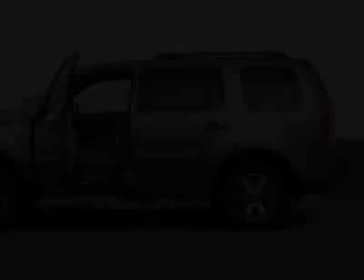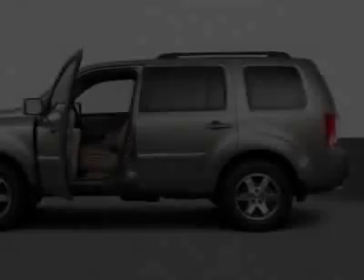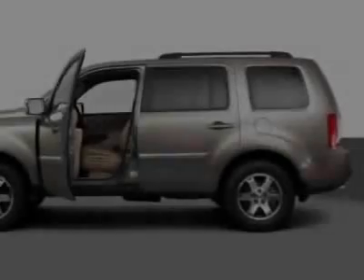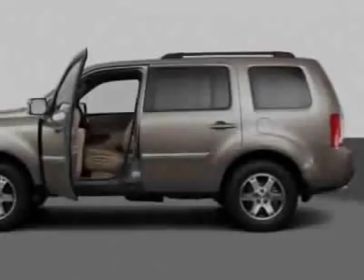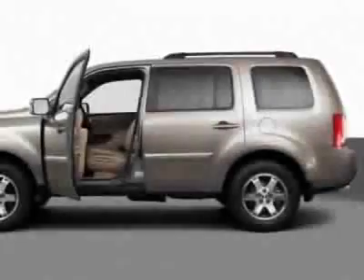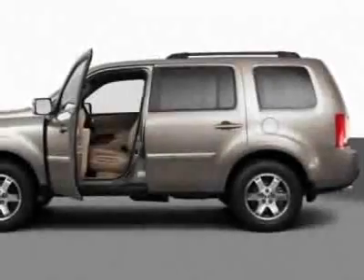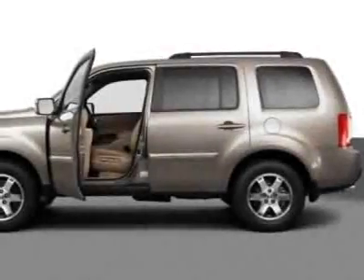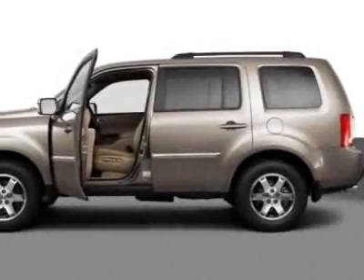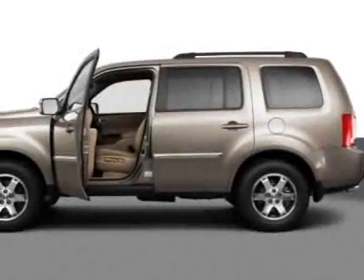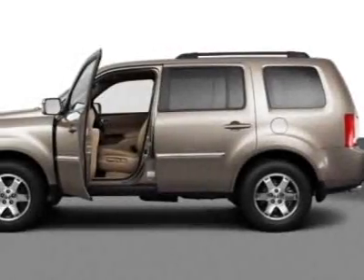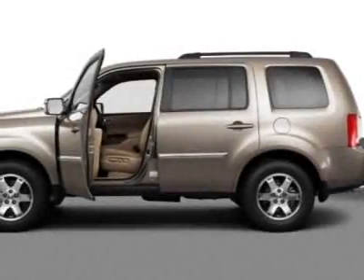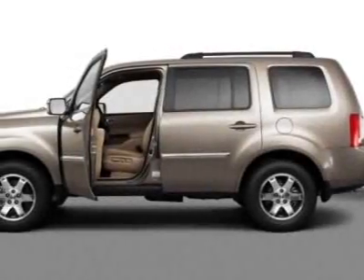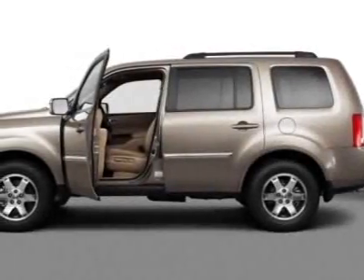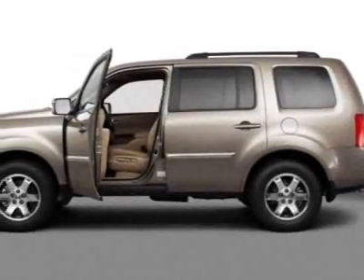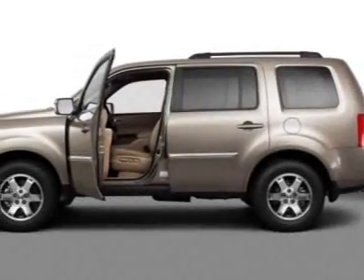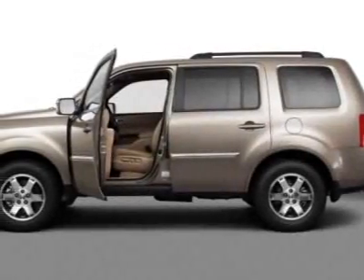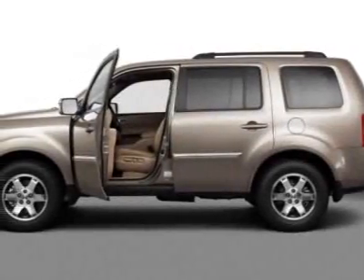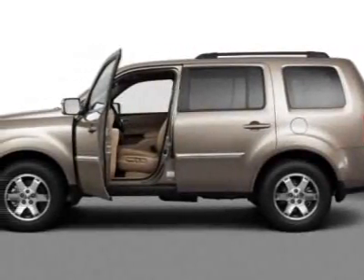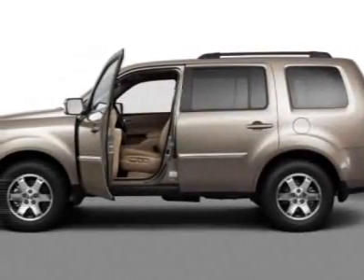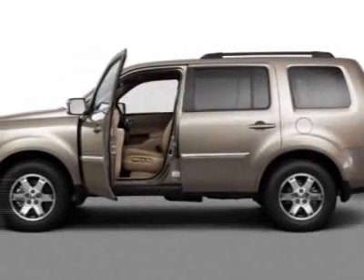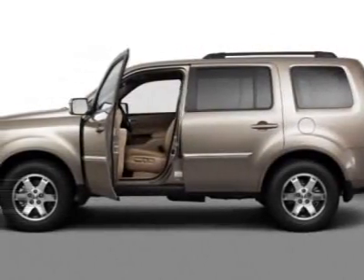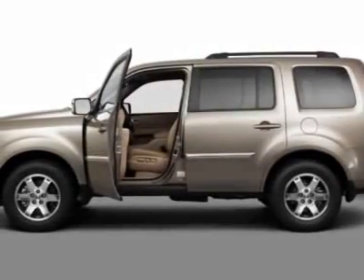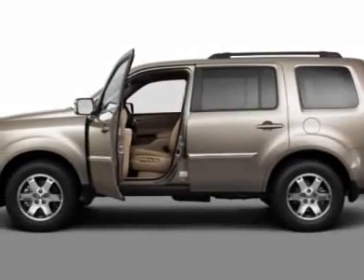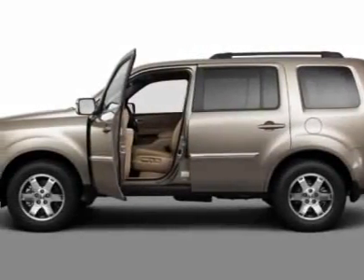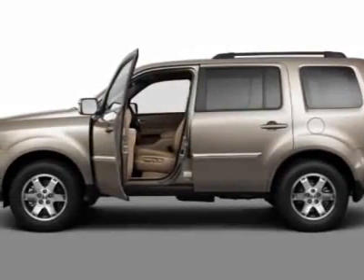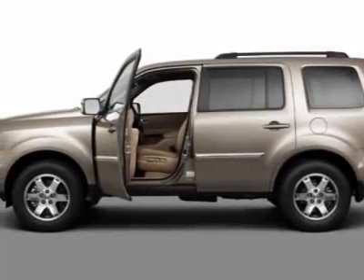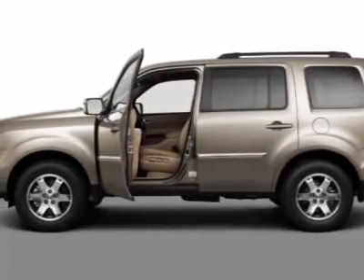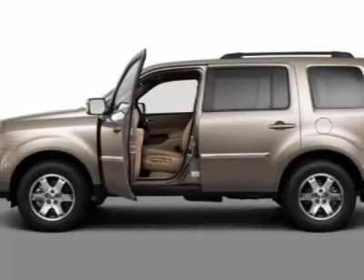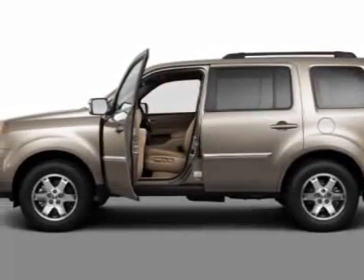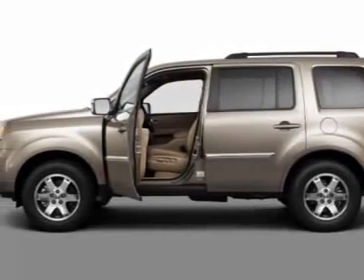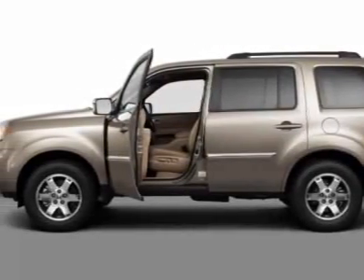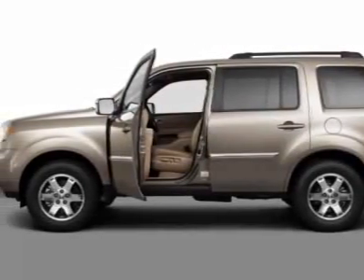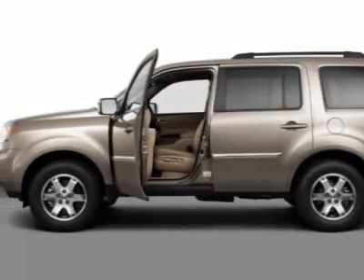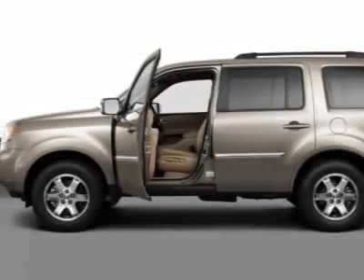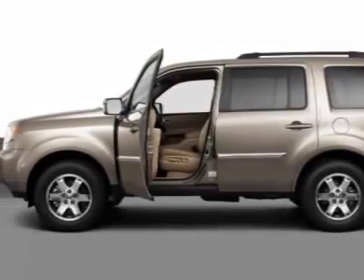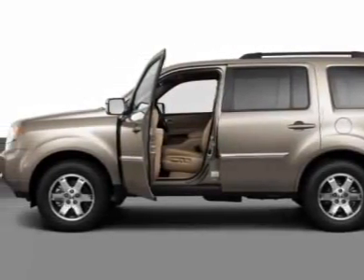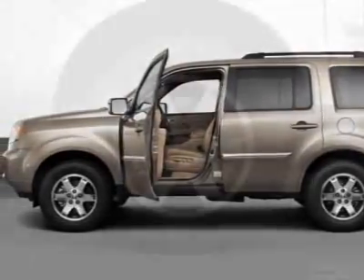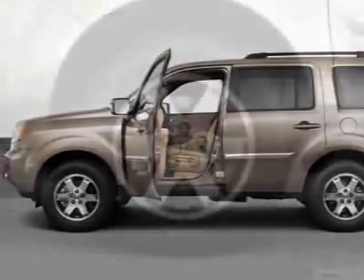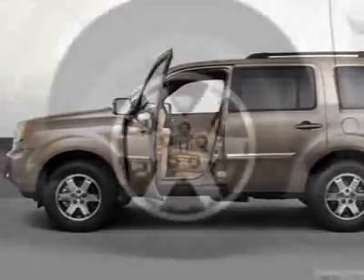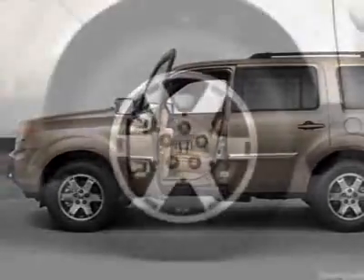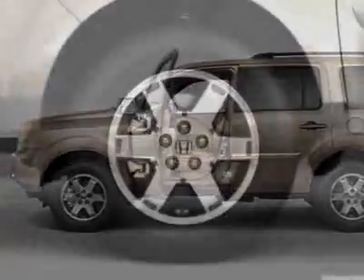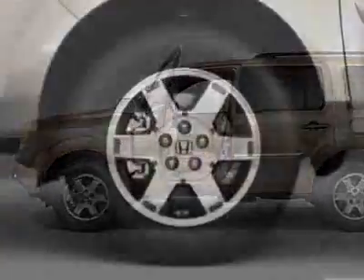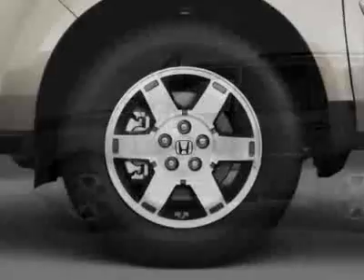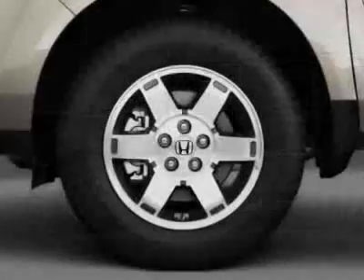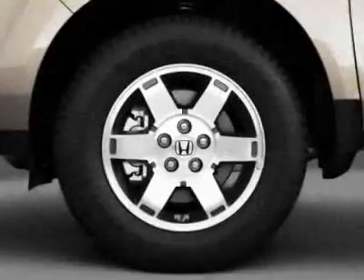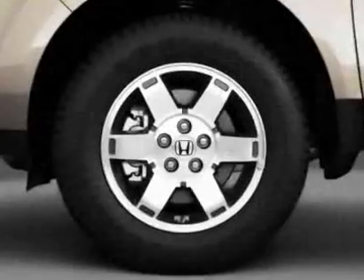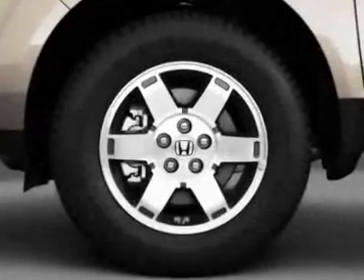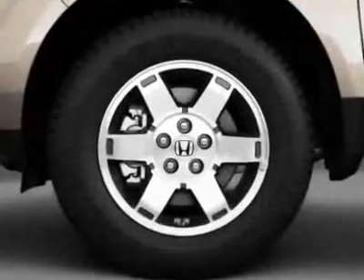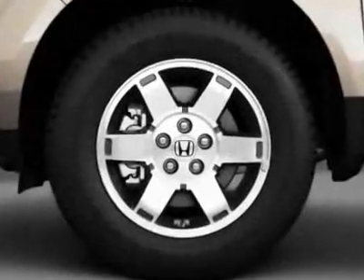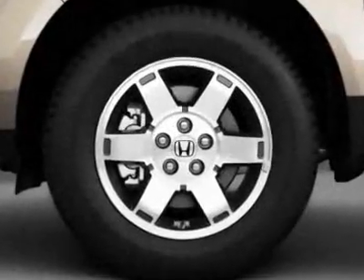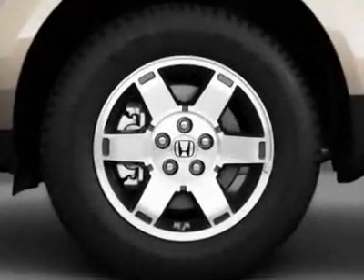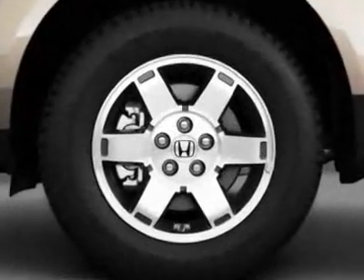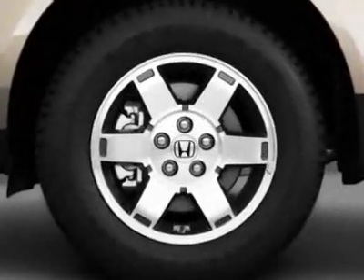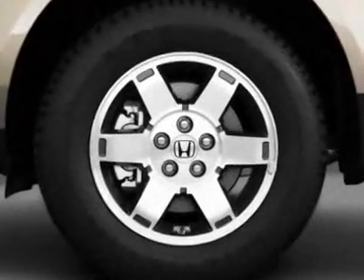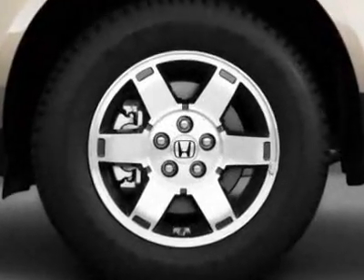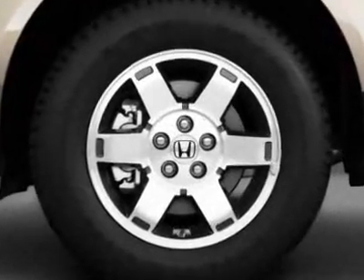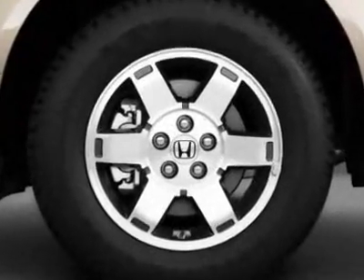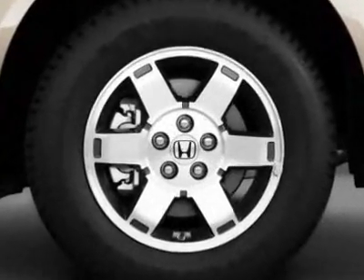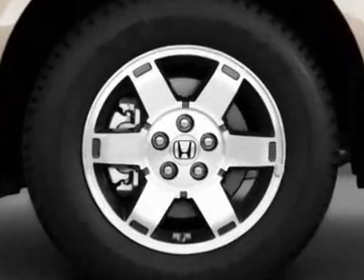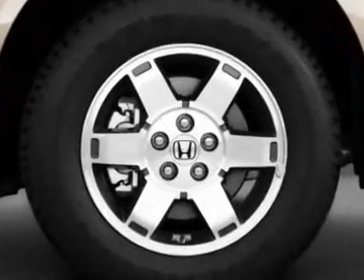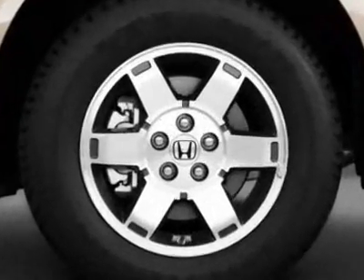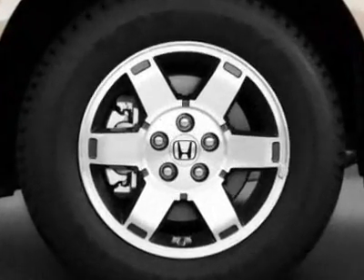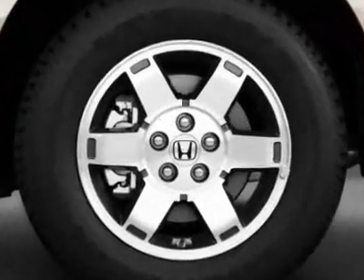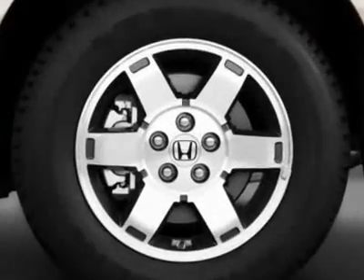Look at this new 2011 Honda Pilot. For your protection, this vehicle has a full factory warranty.